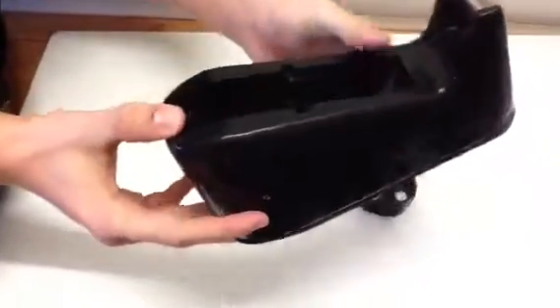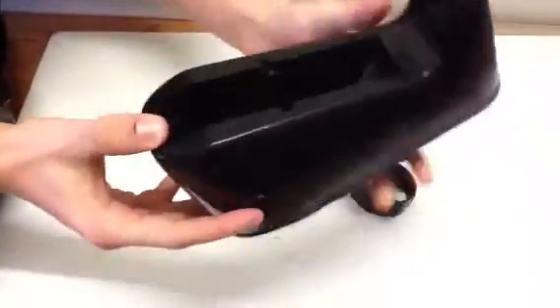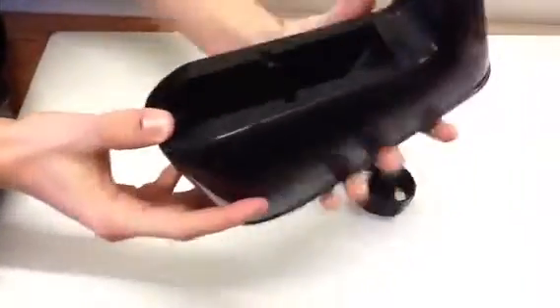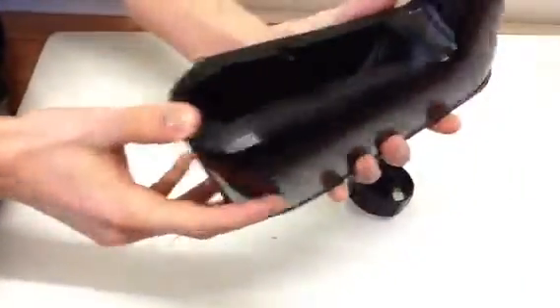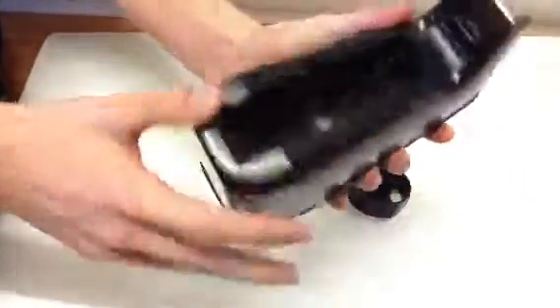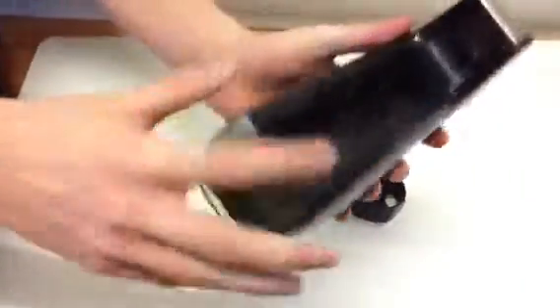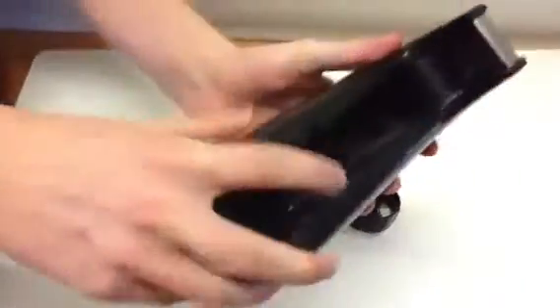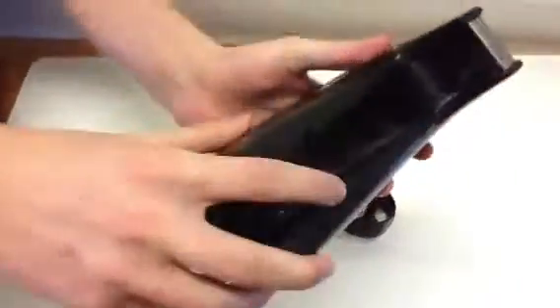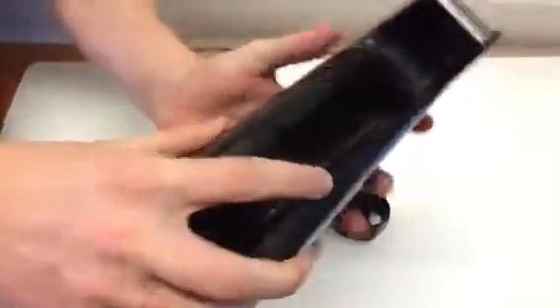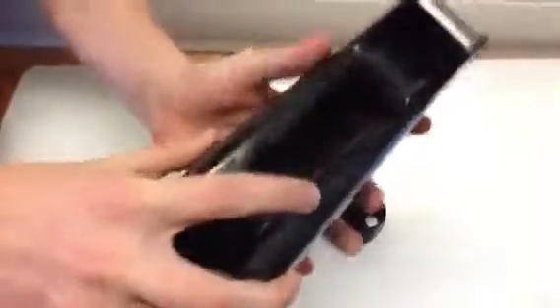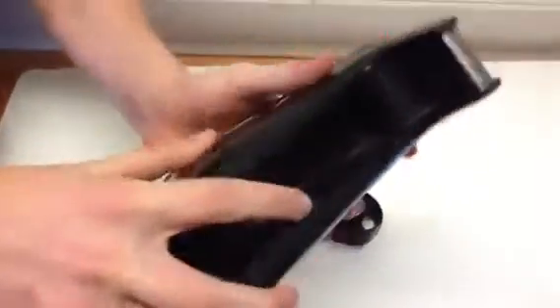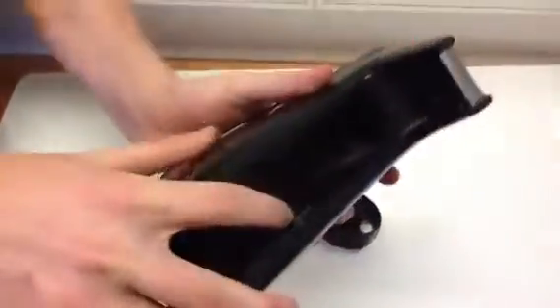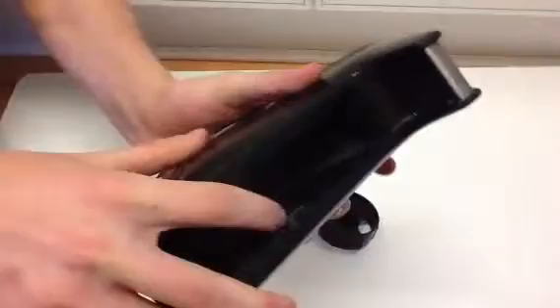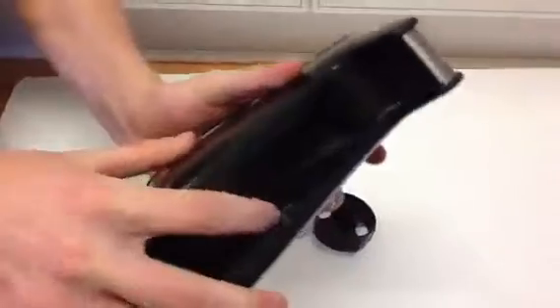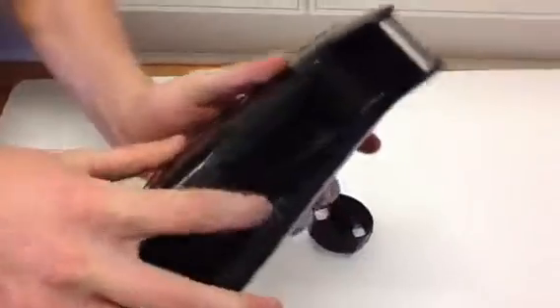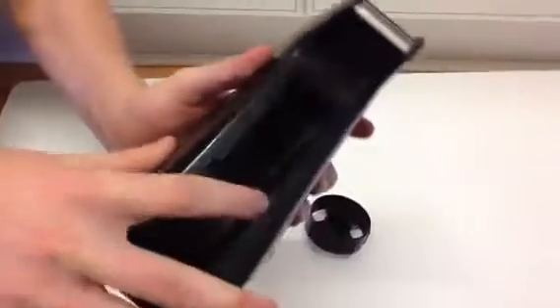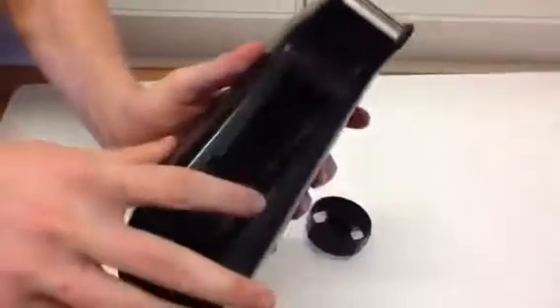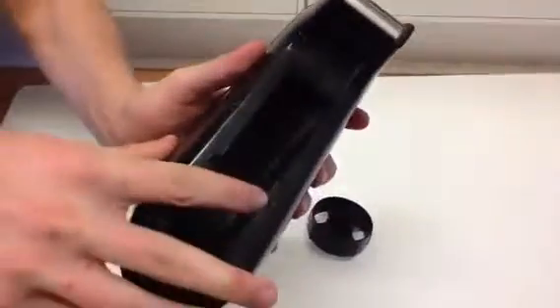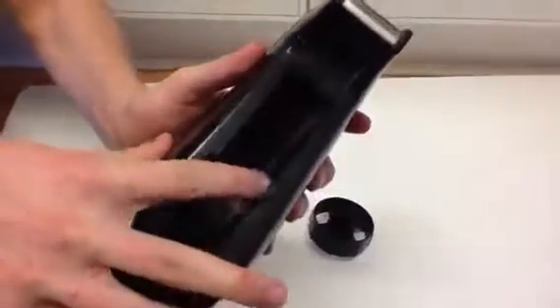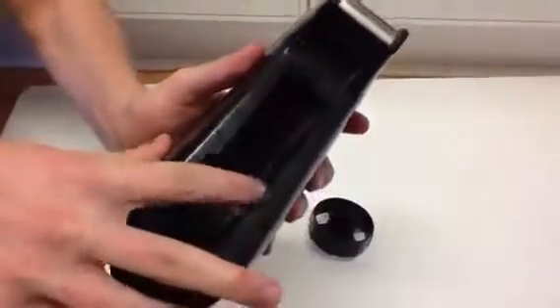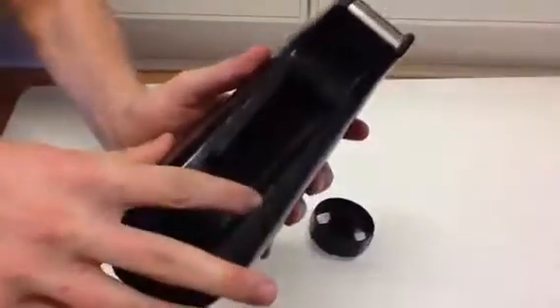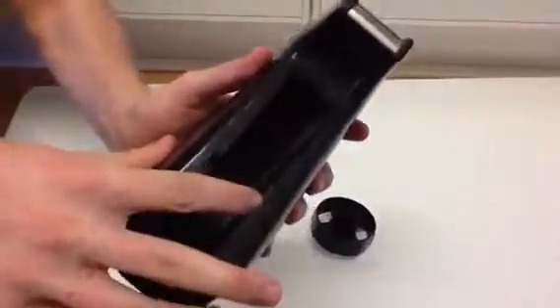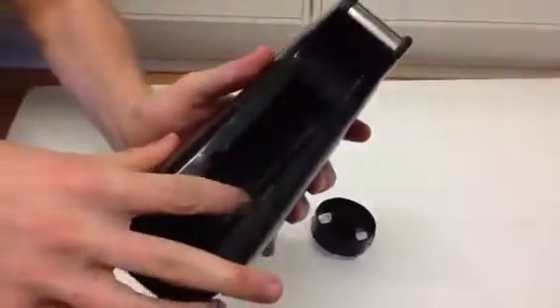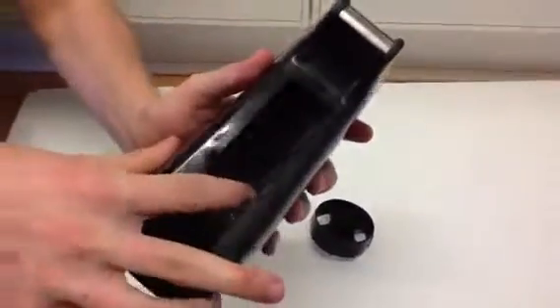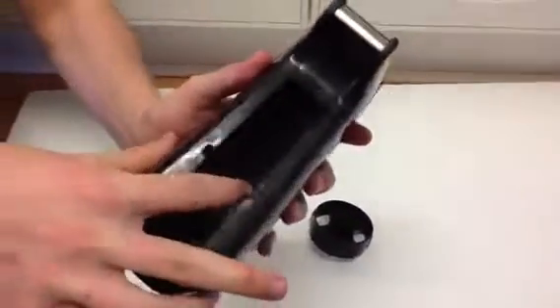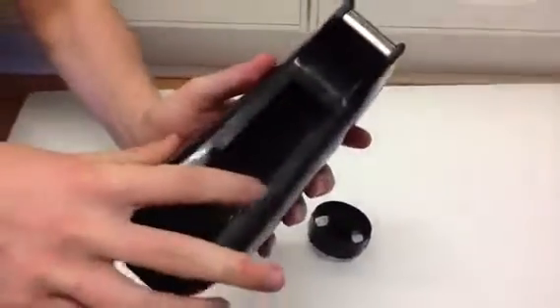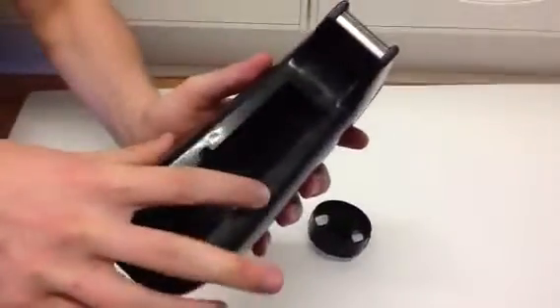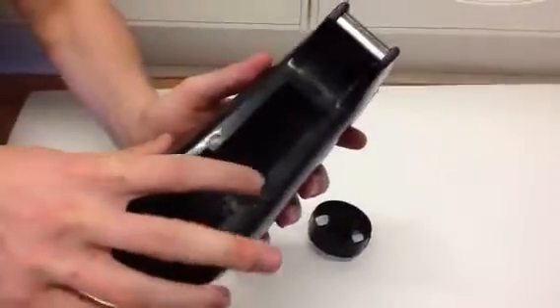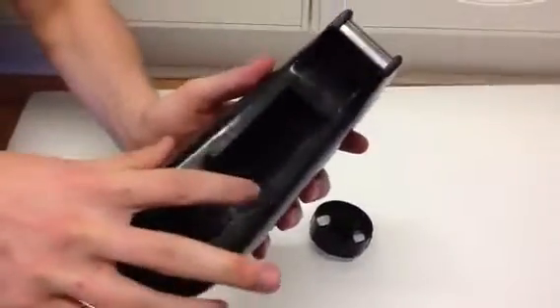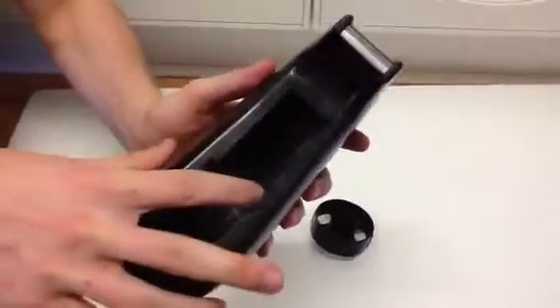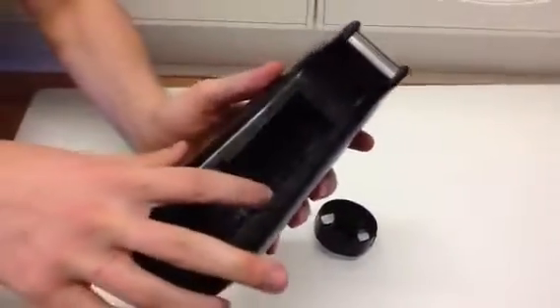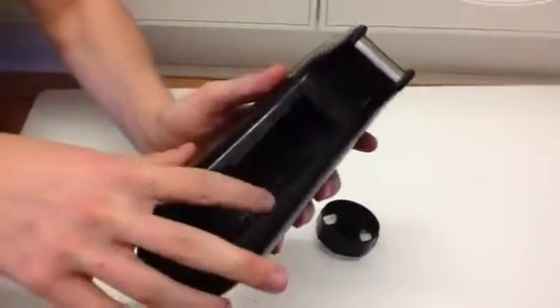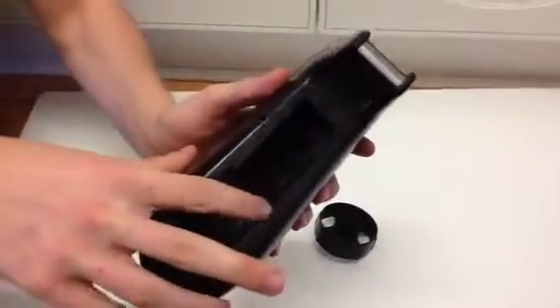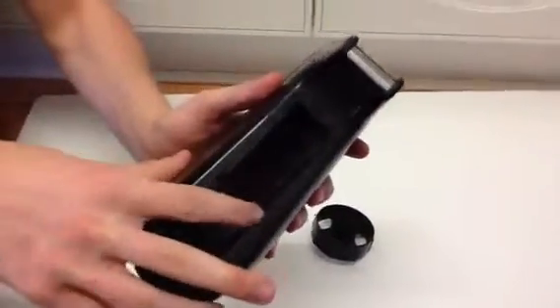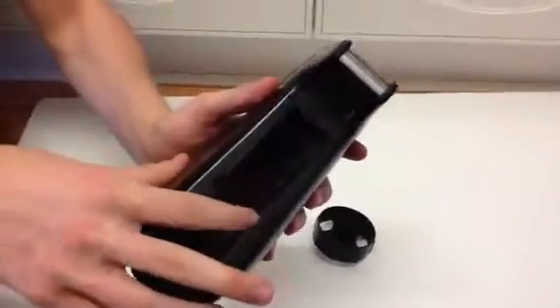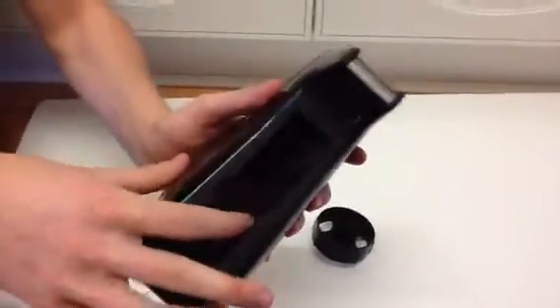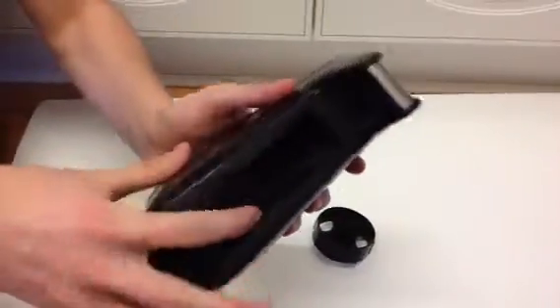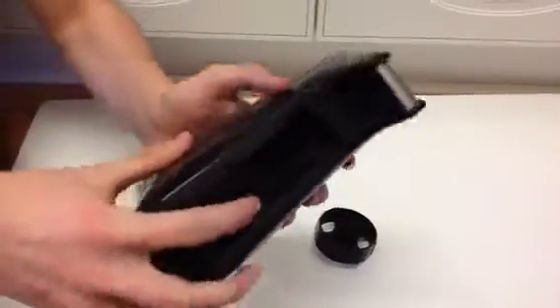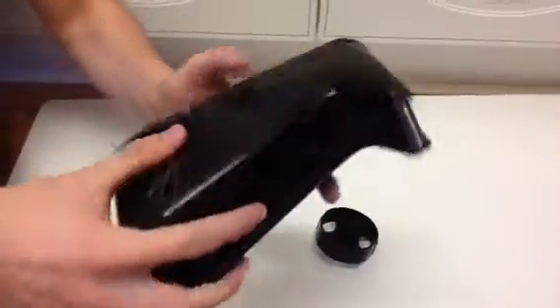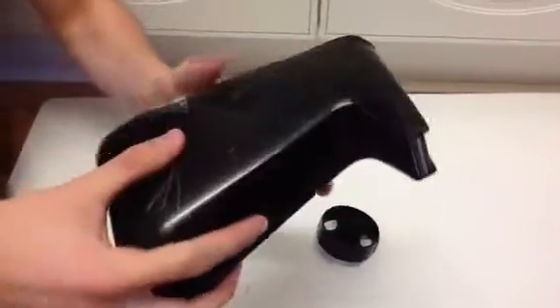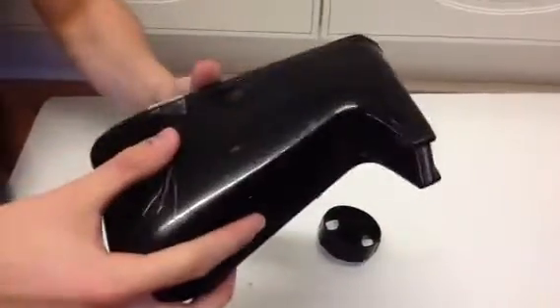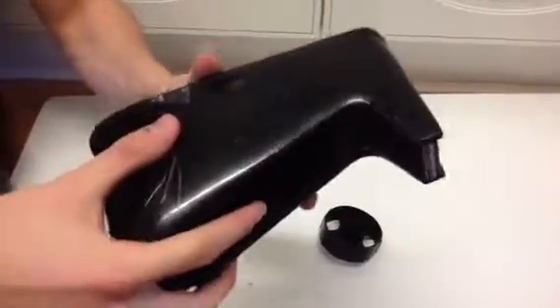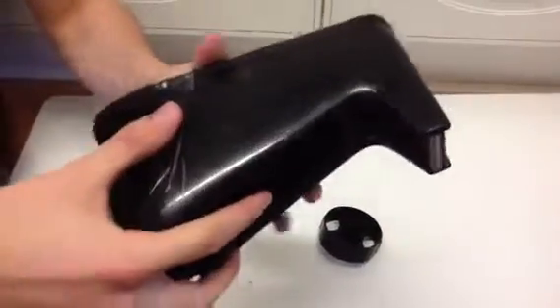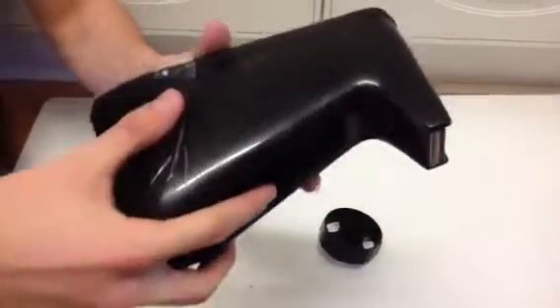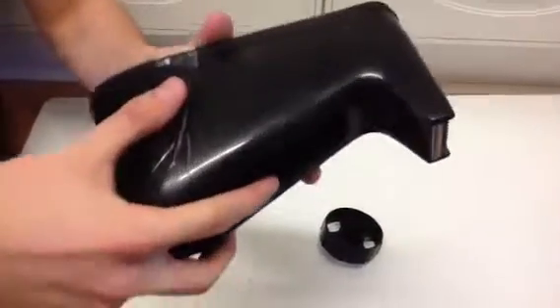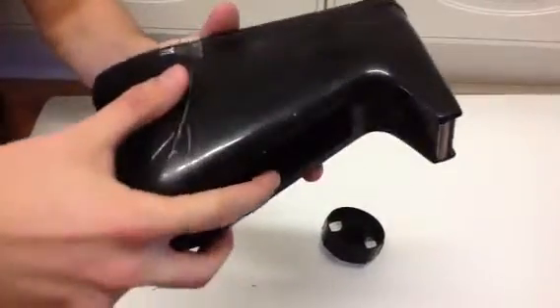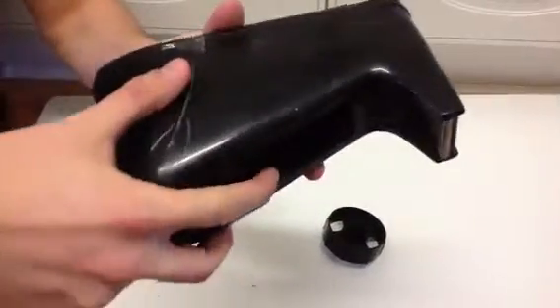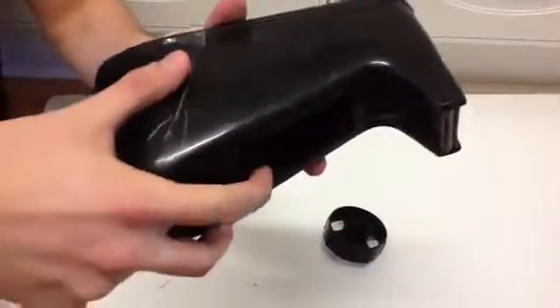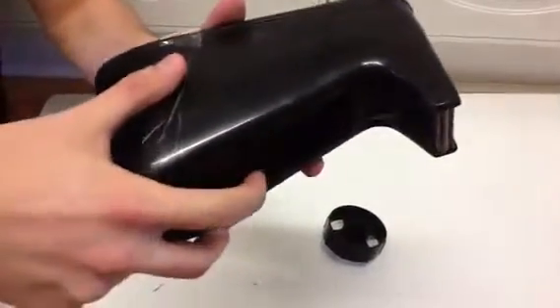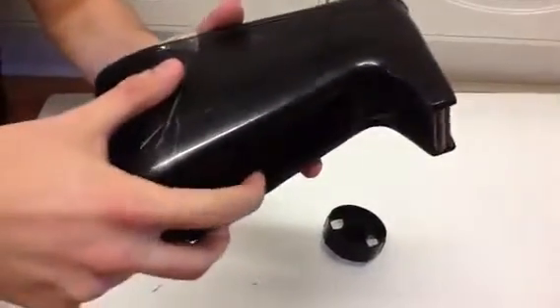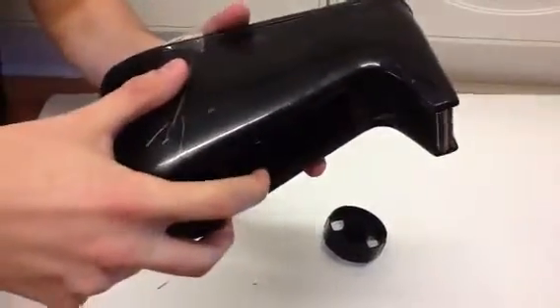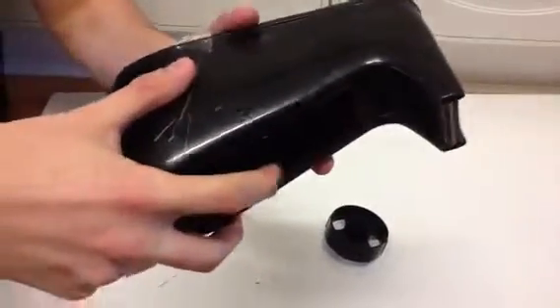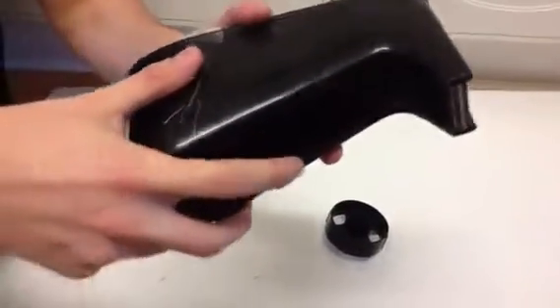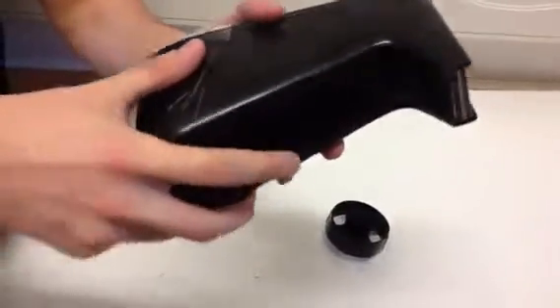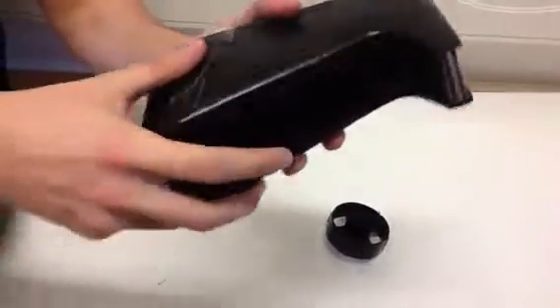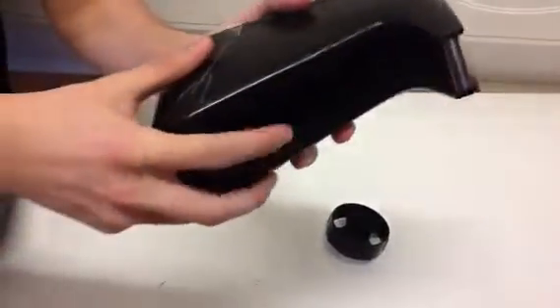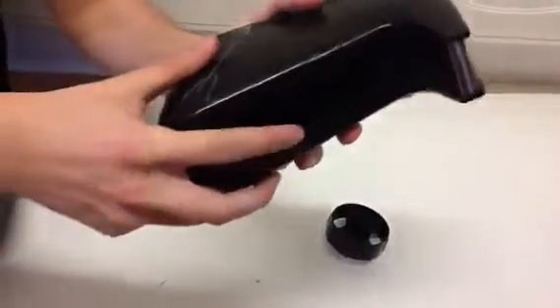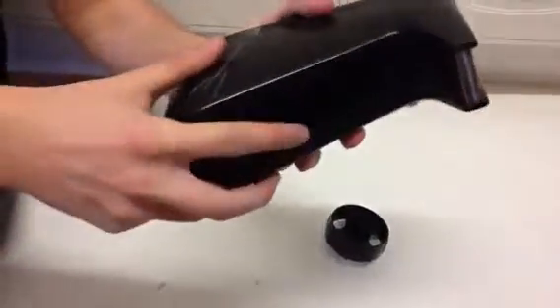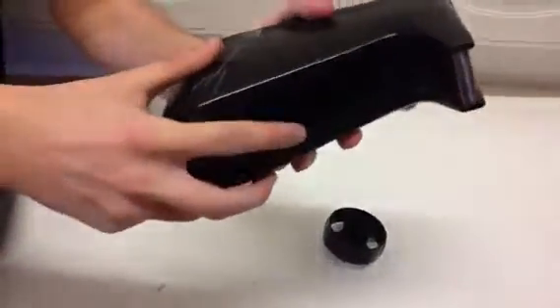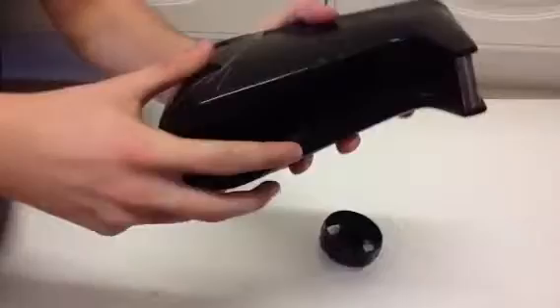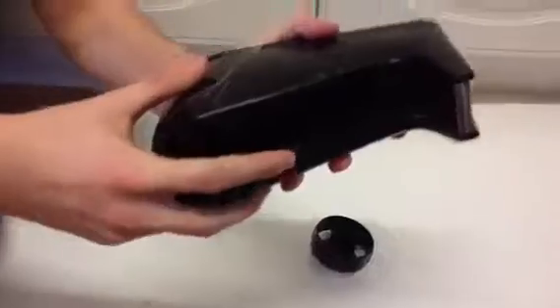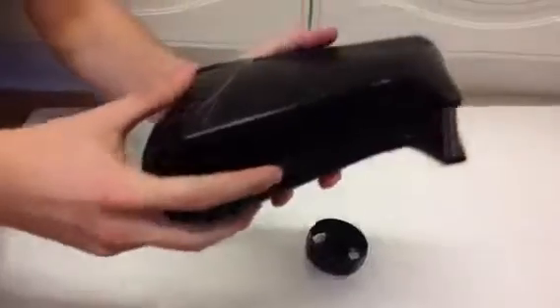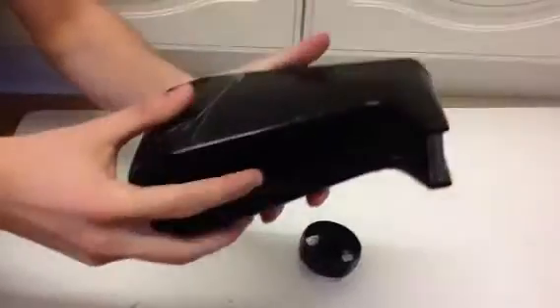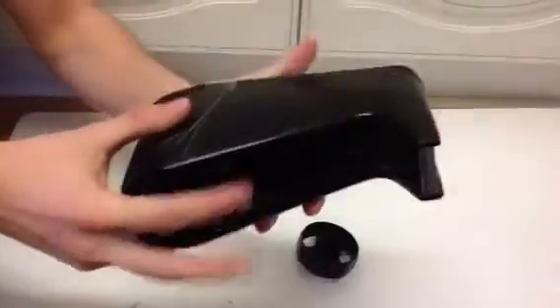This is the mechanism for inserting the tape wheel. It has a locking mechanism inside so the tape wheel doesn't come off.